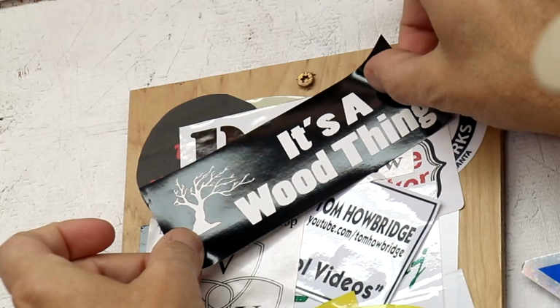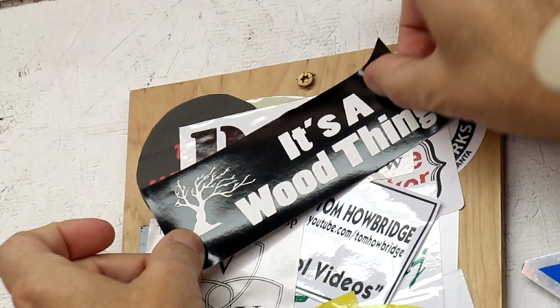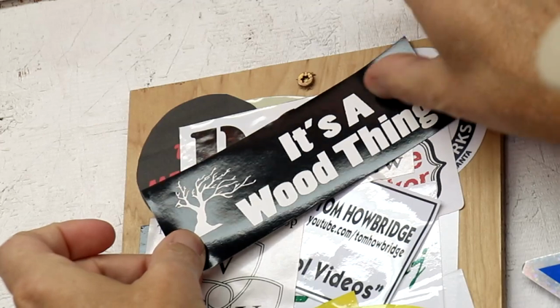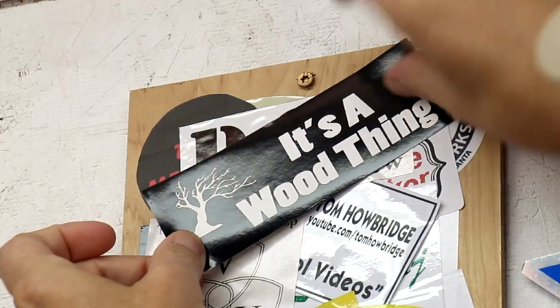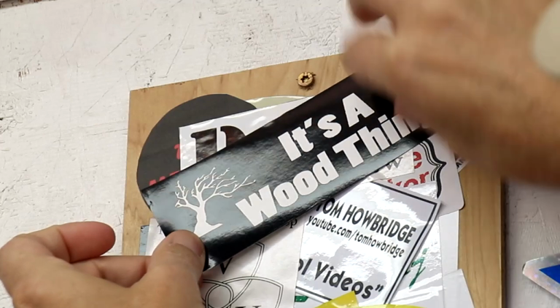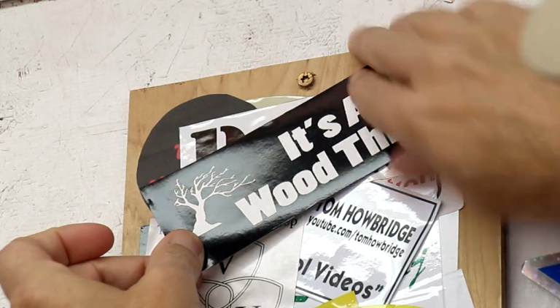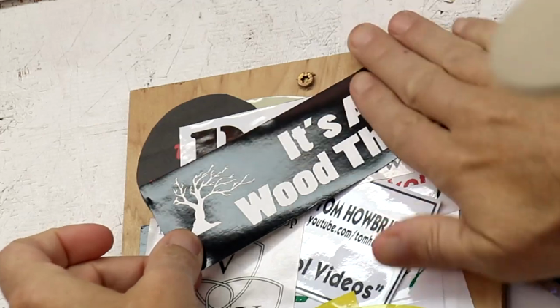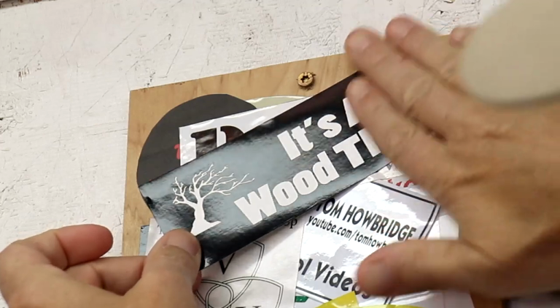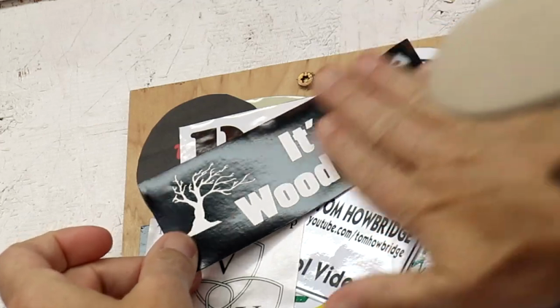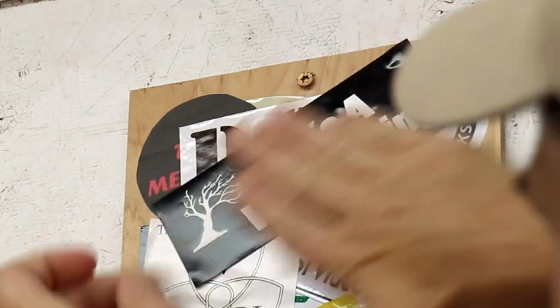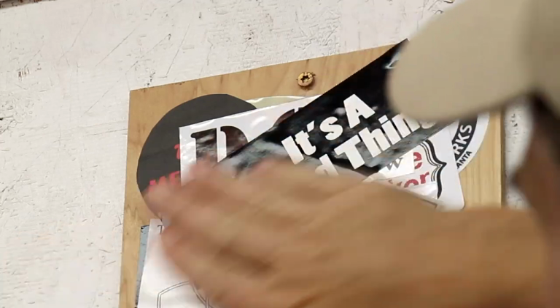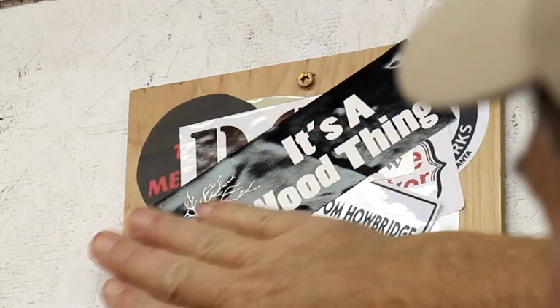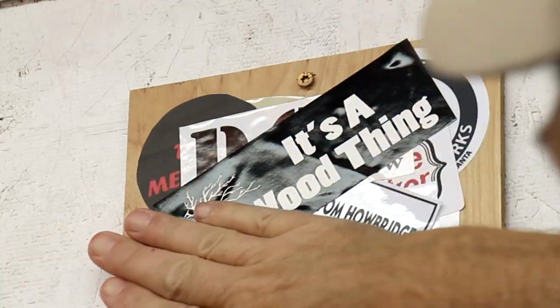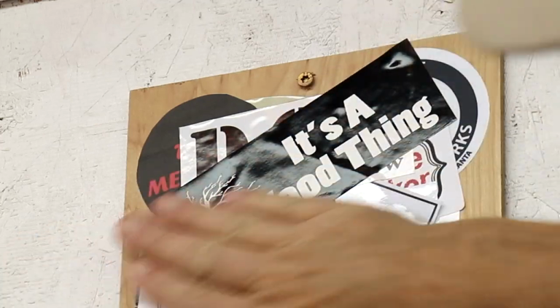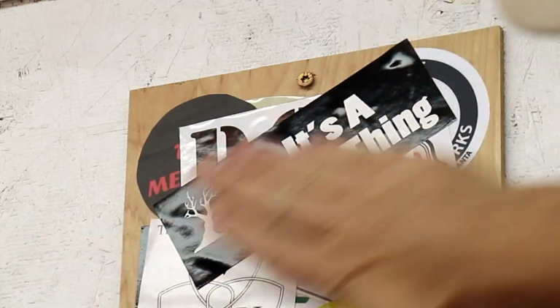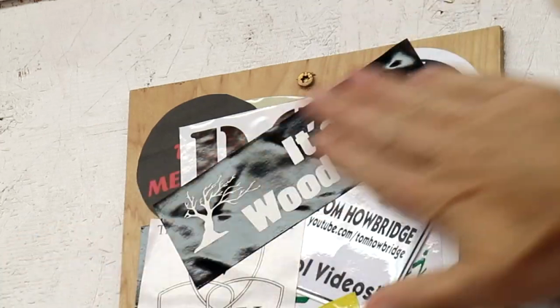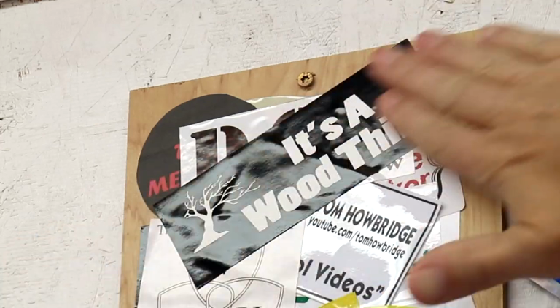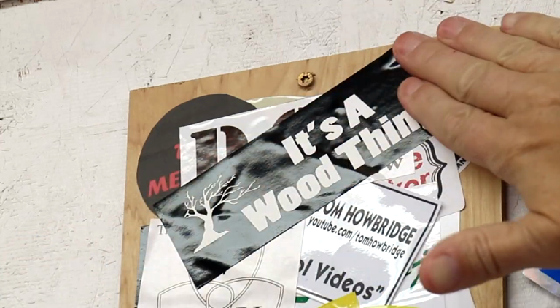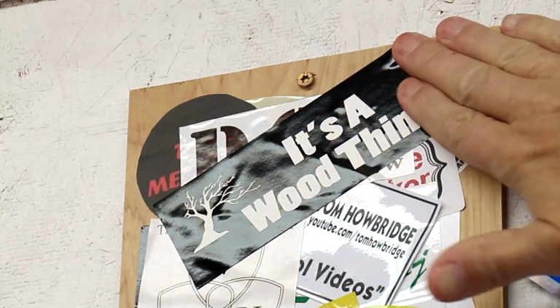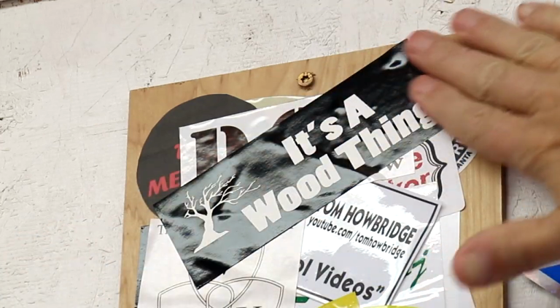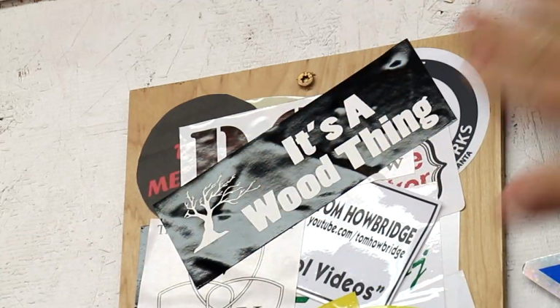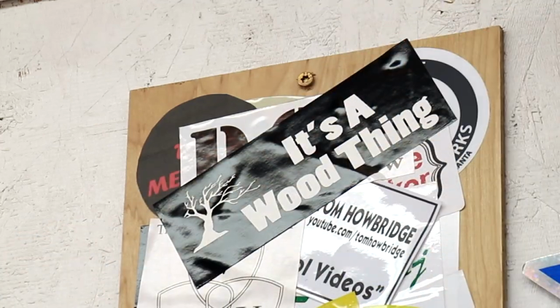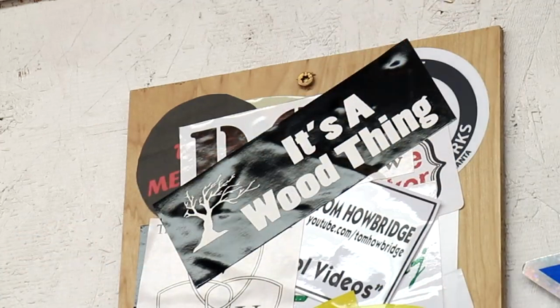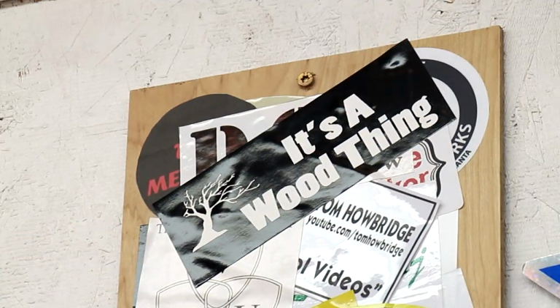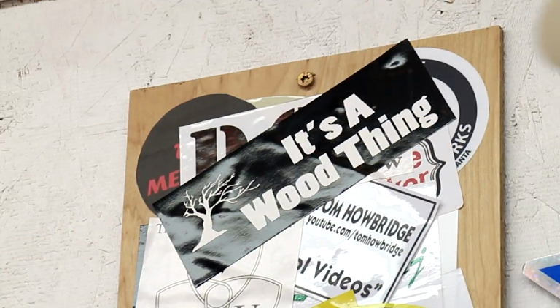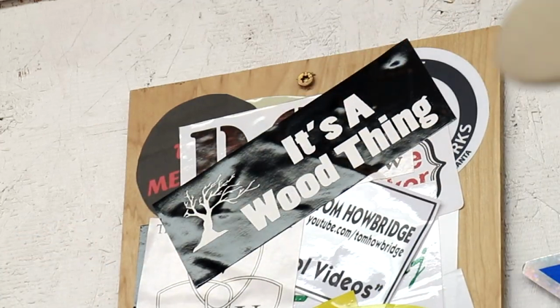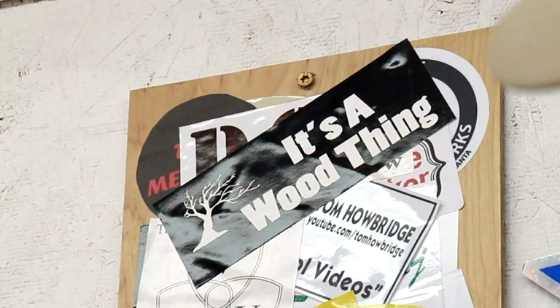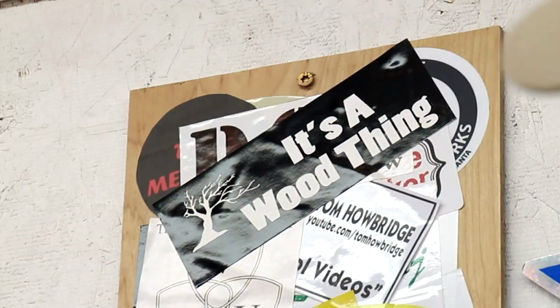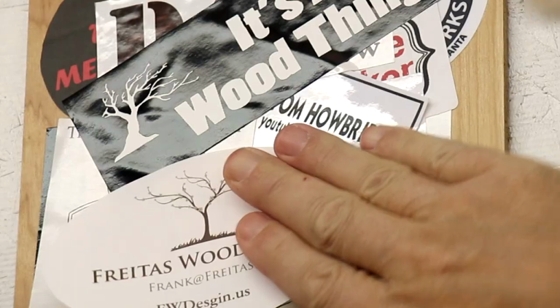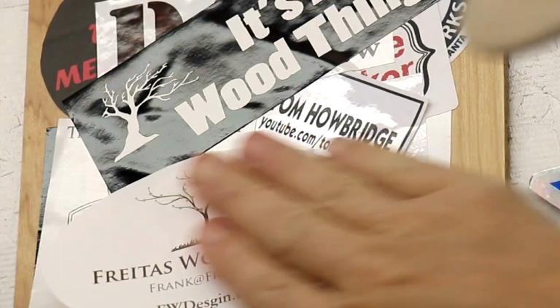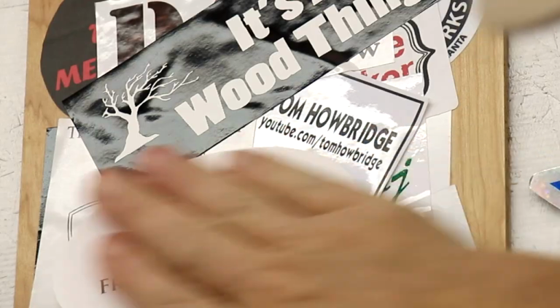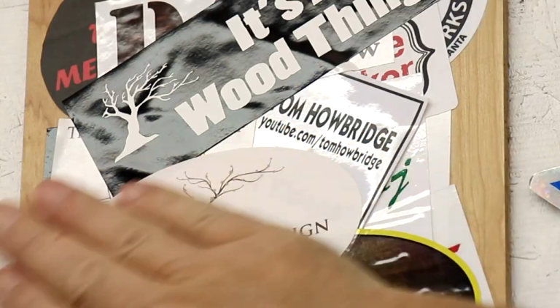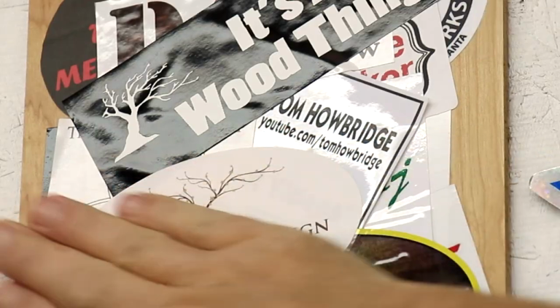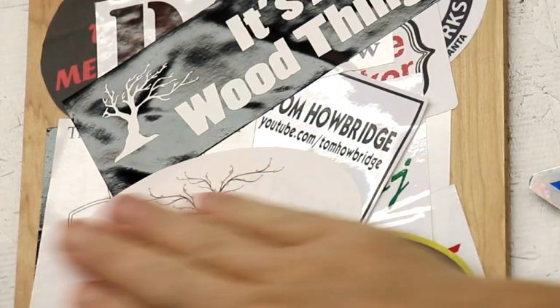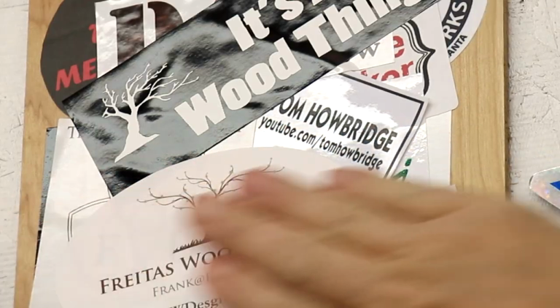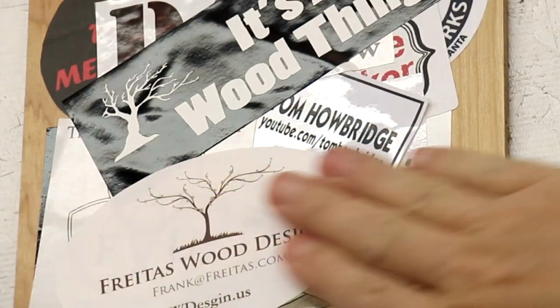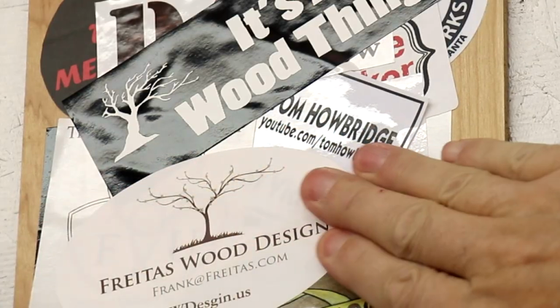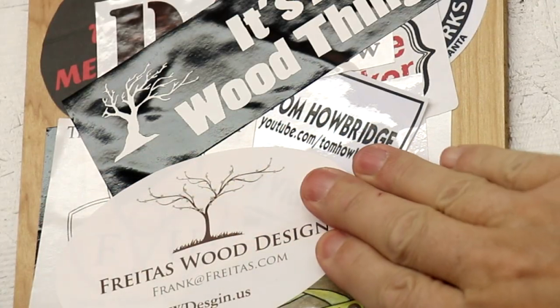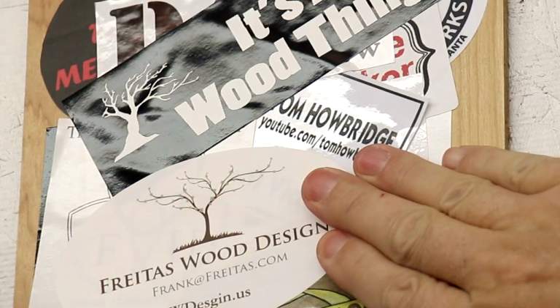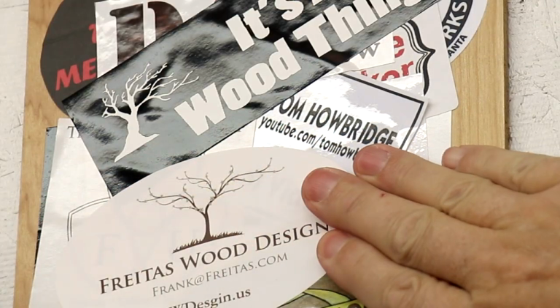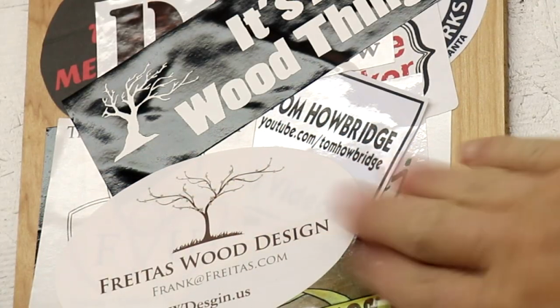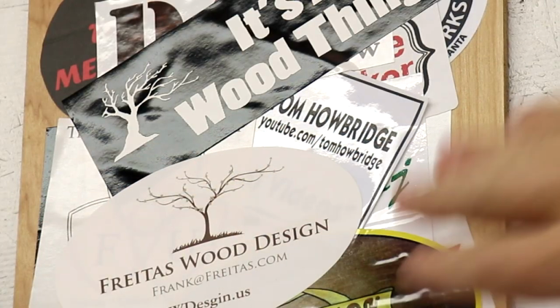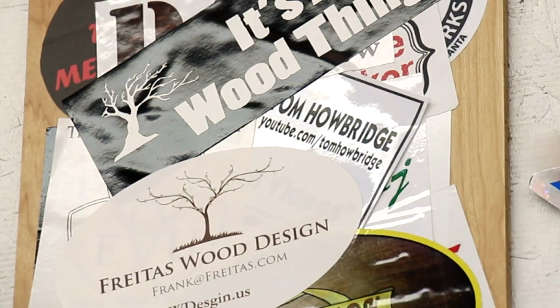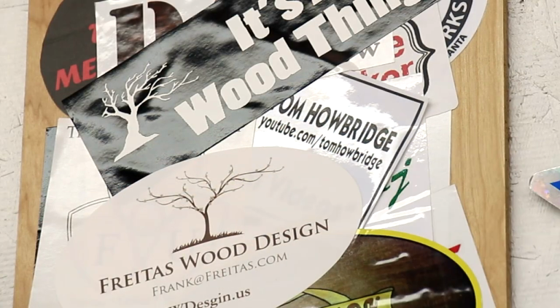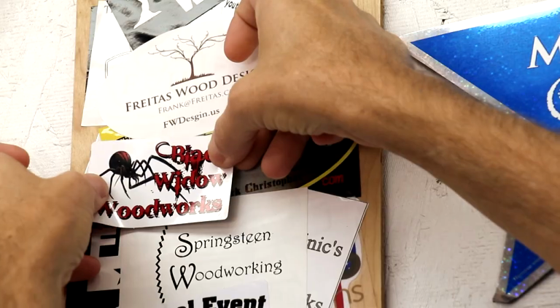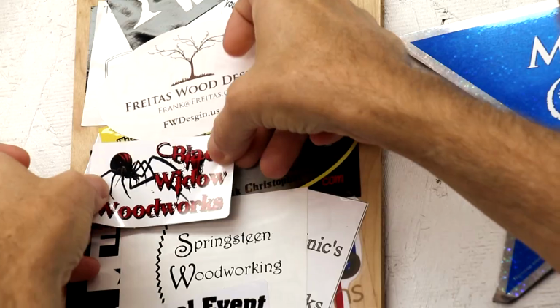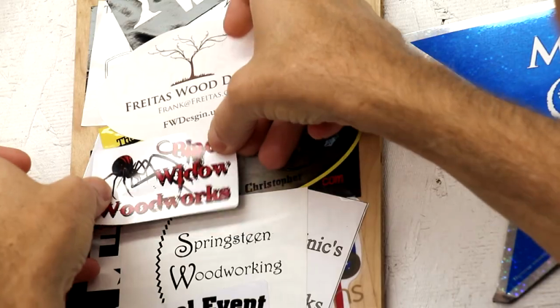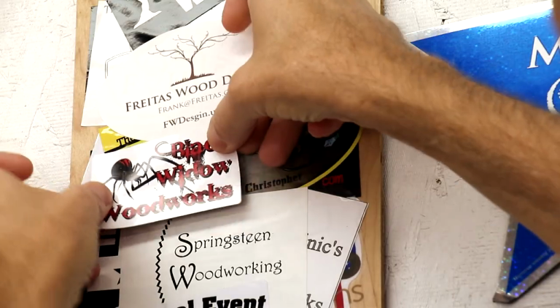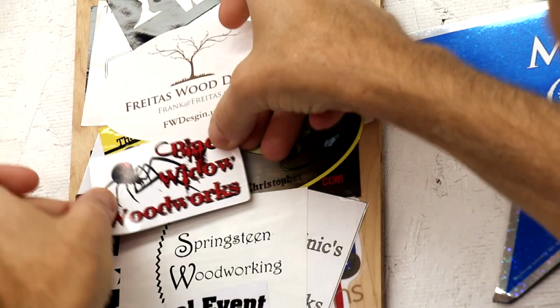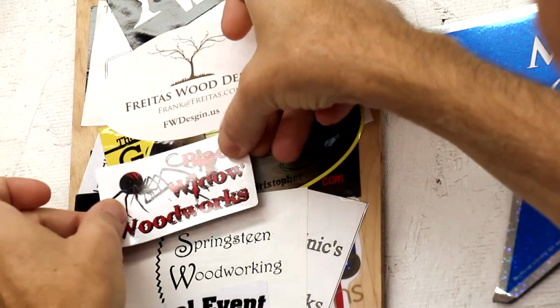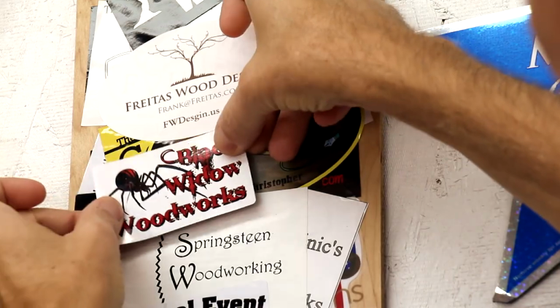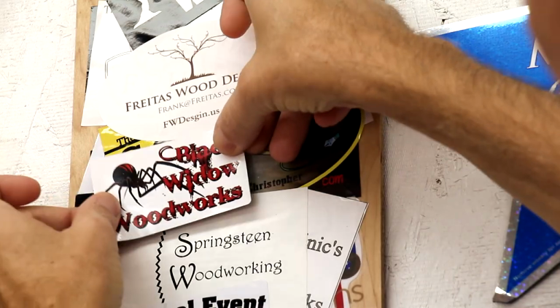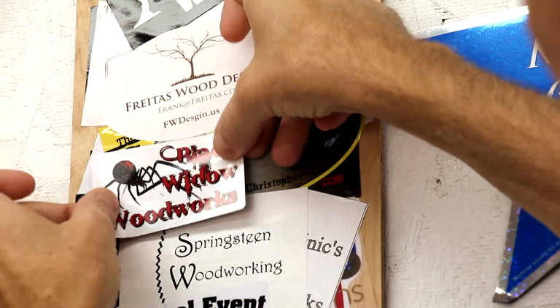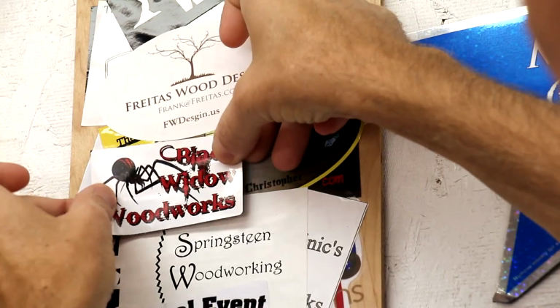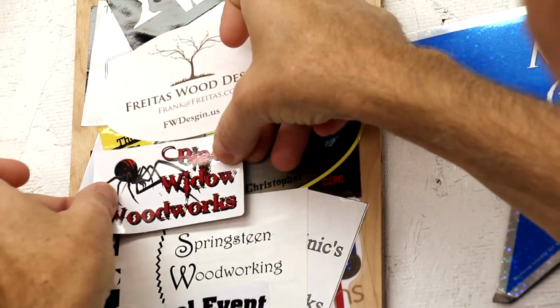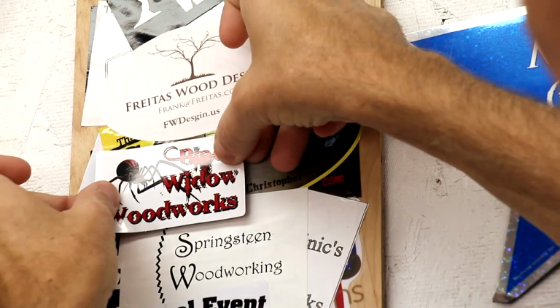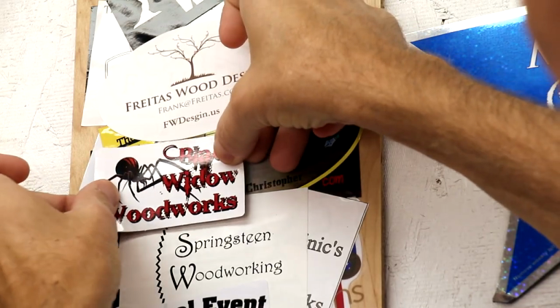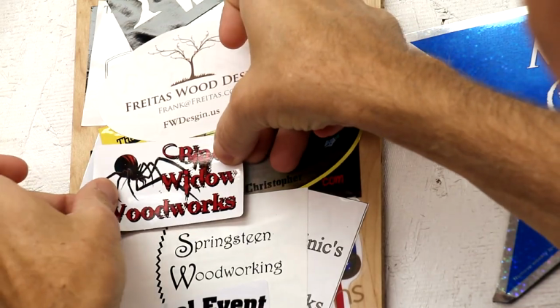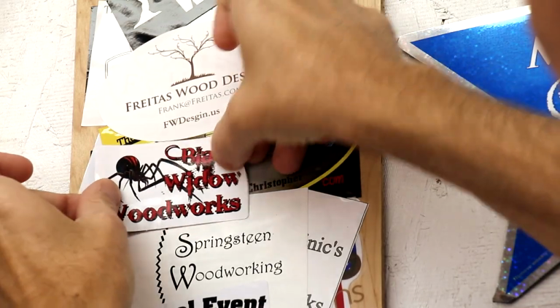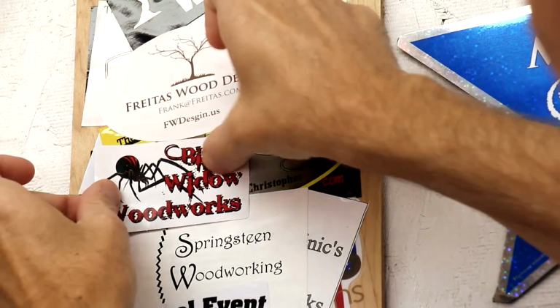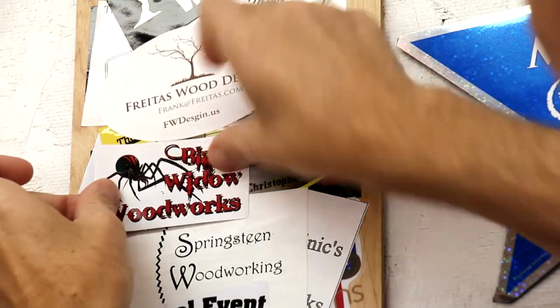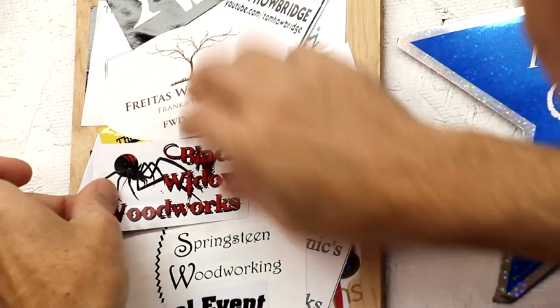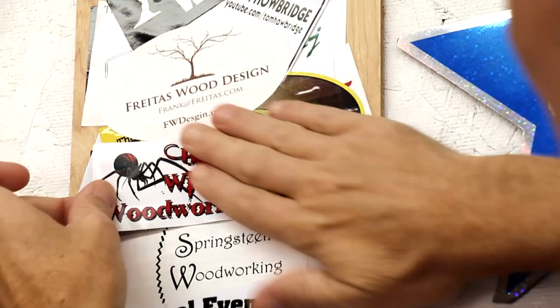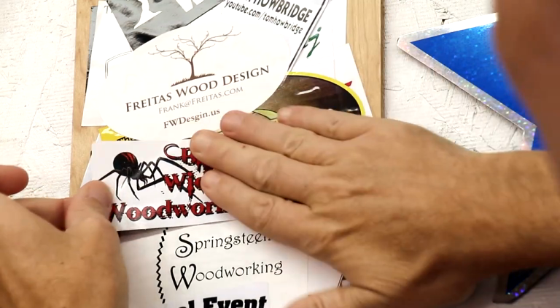Sticker time! It's a wood thing — Freitas Wood Design. Here's a cool one: Black Widow Woodworks.